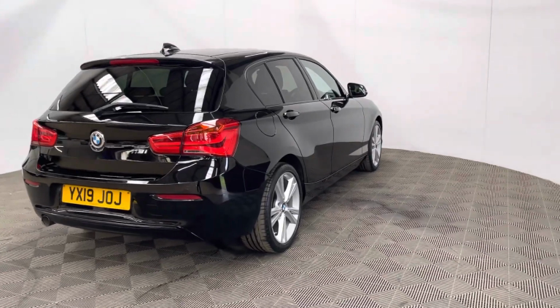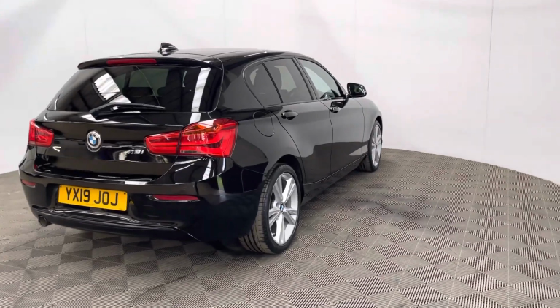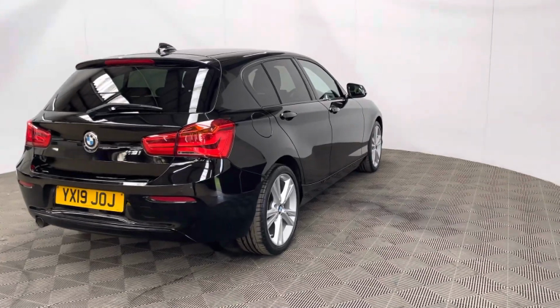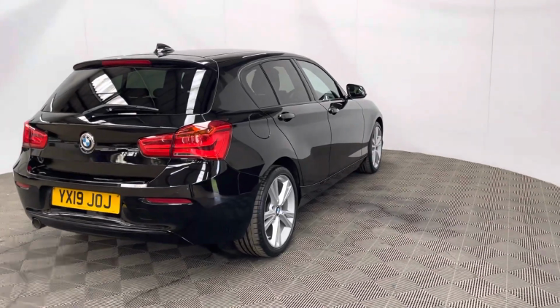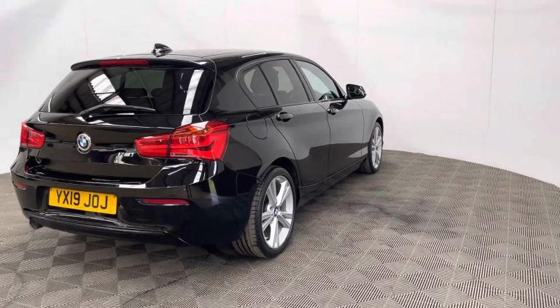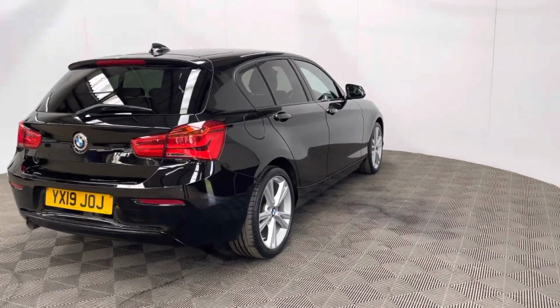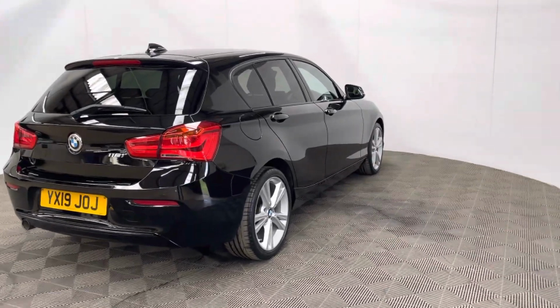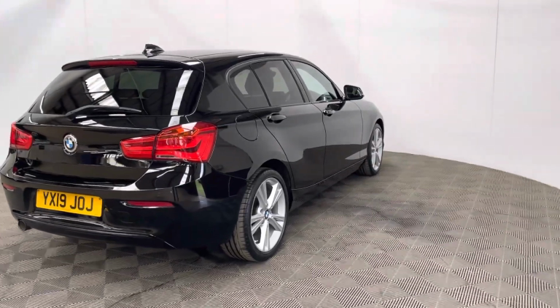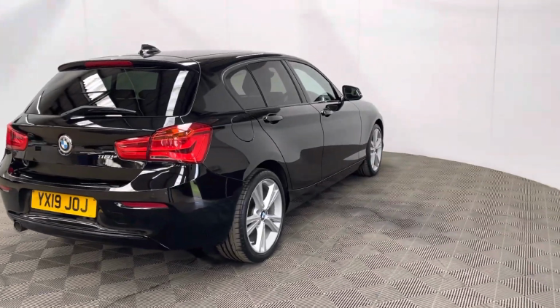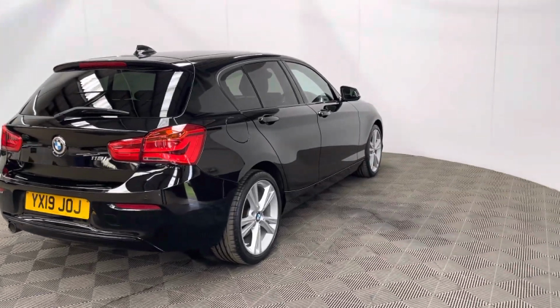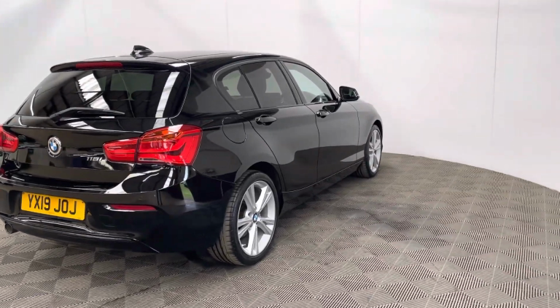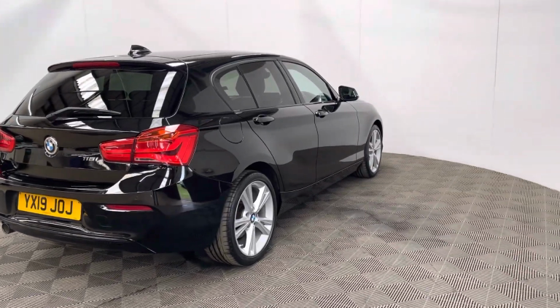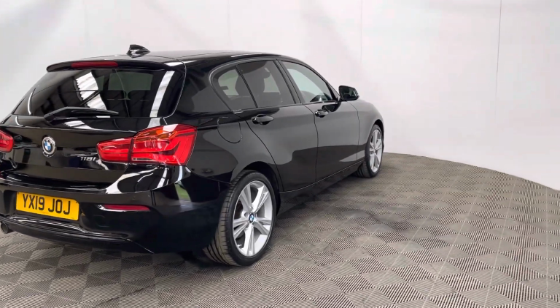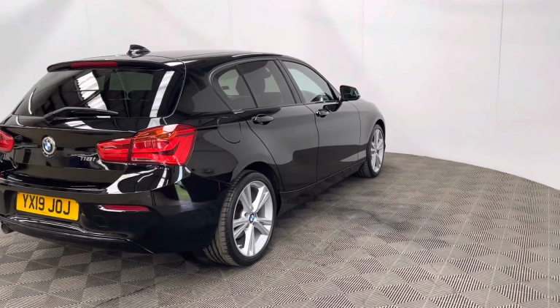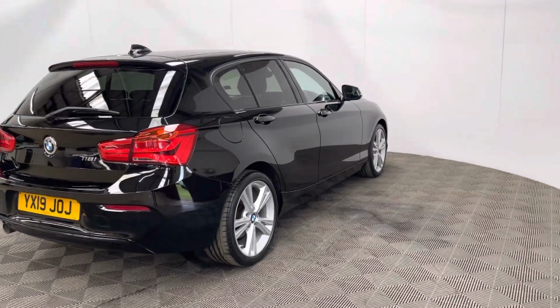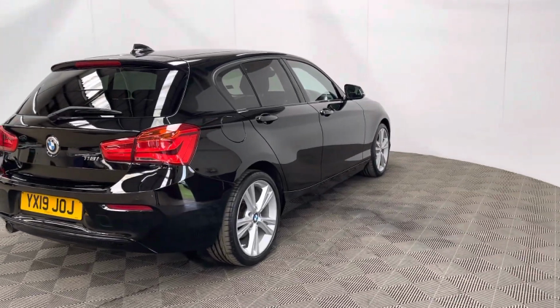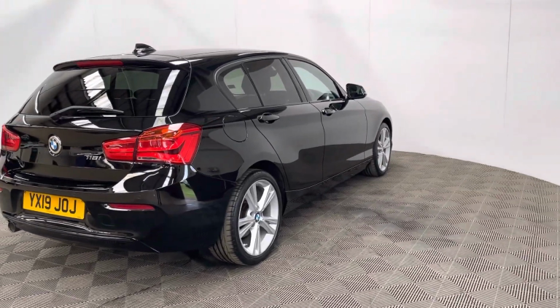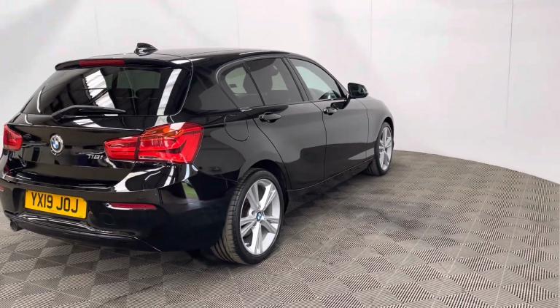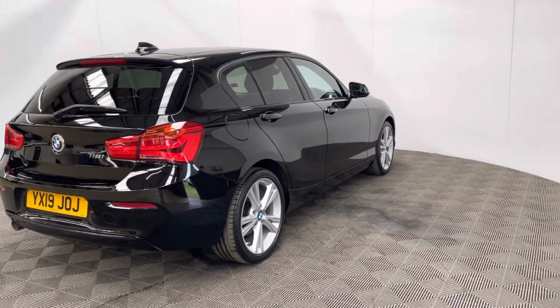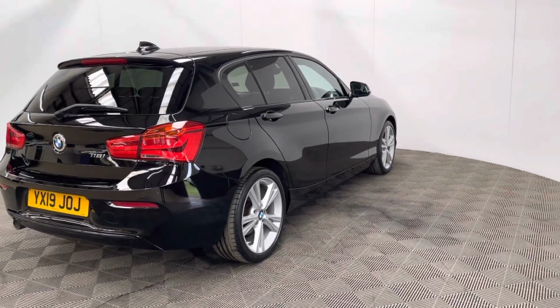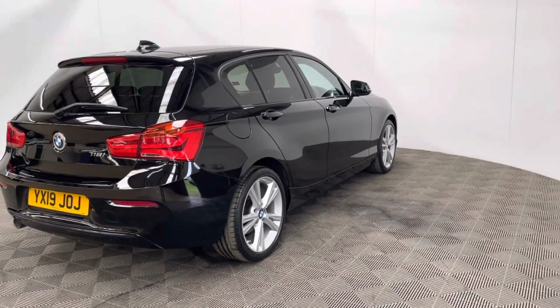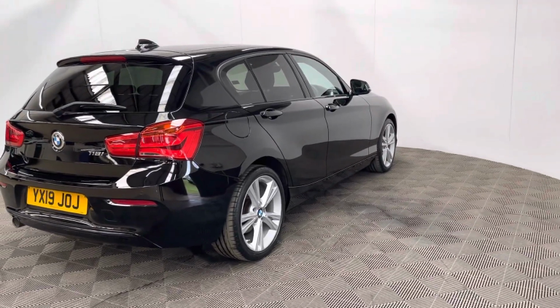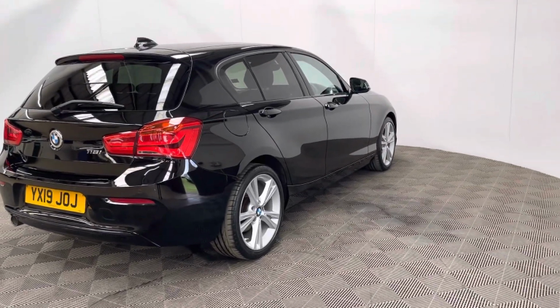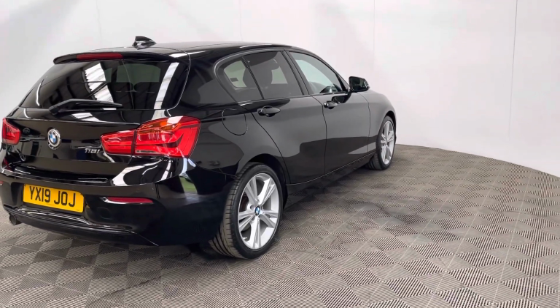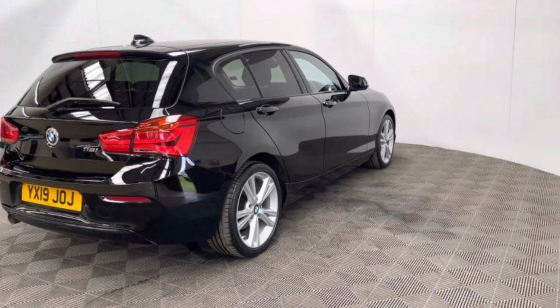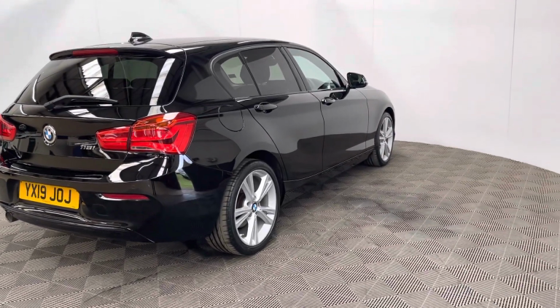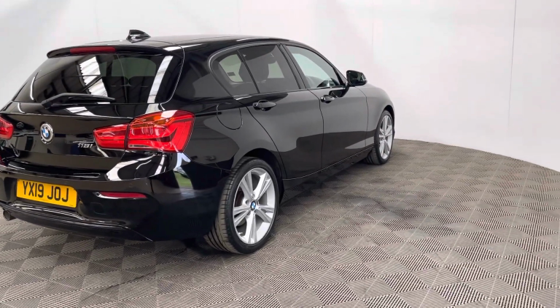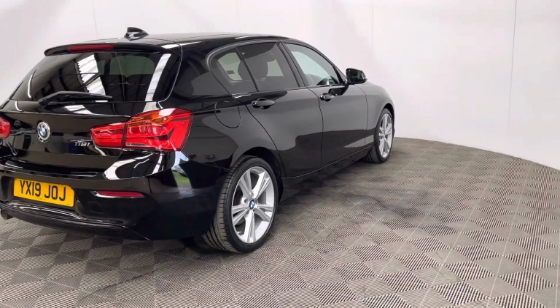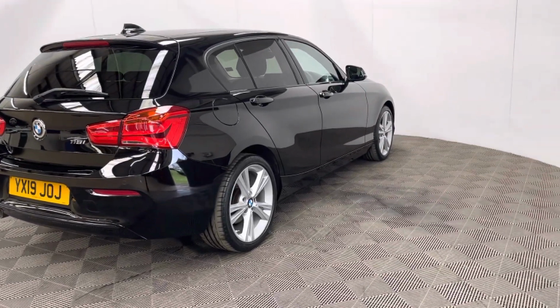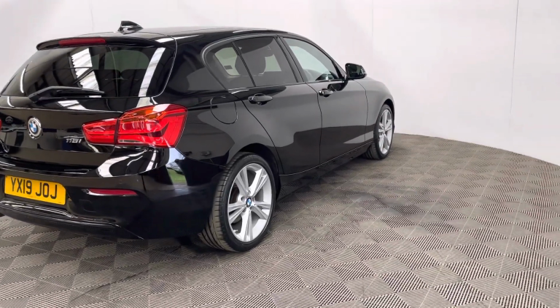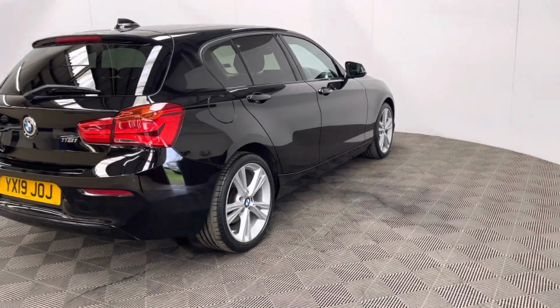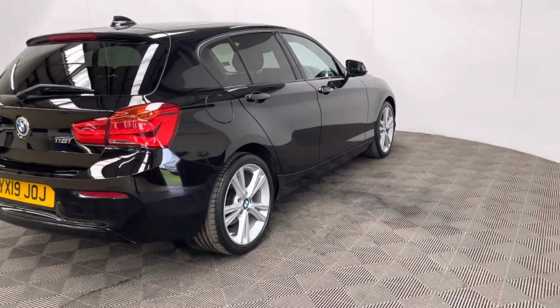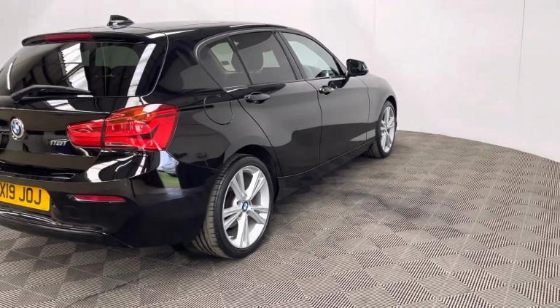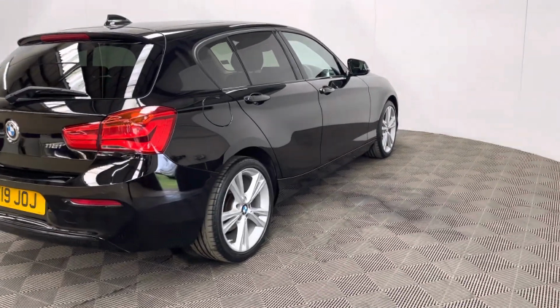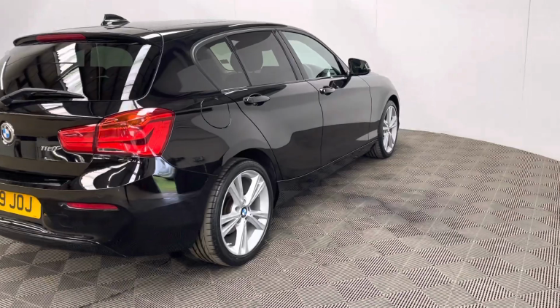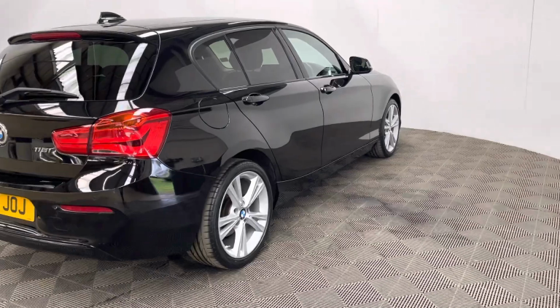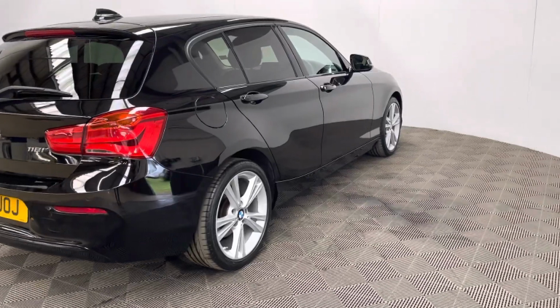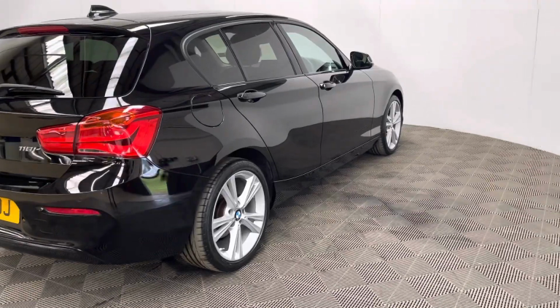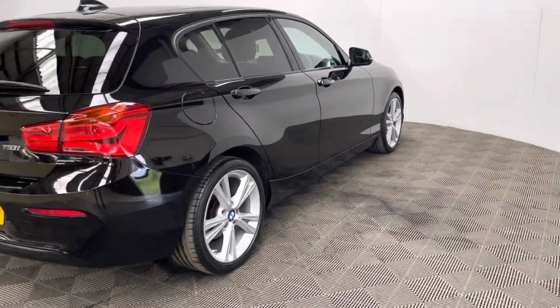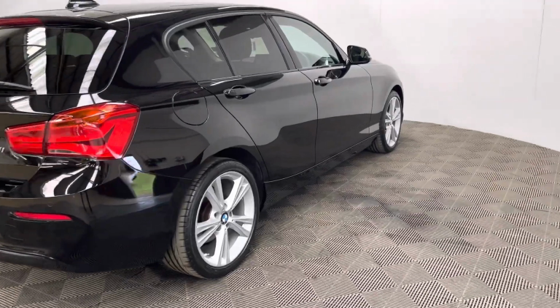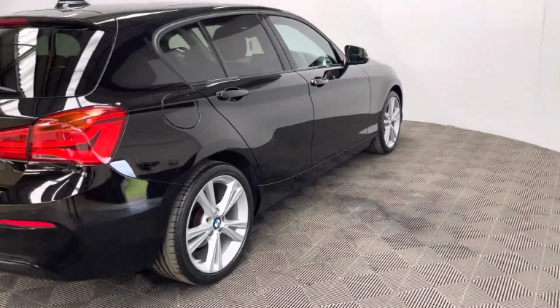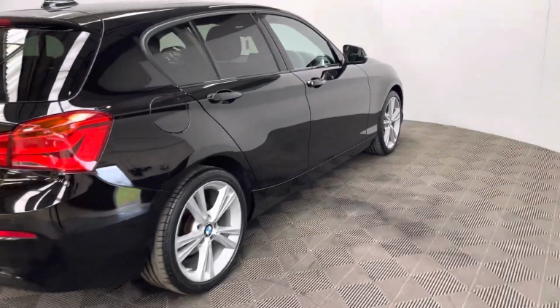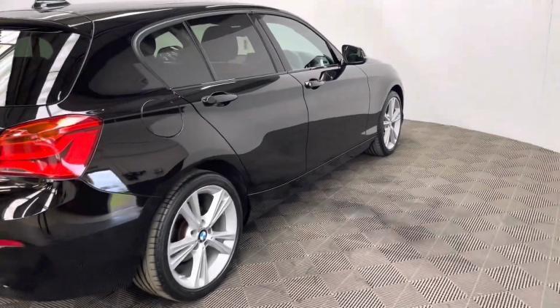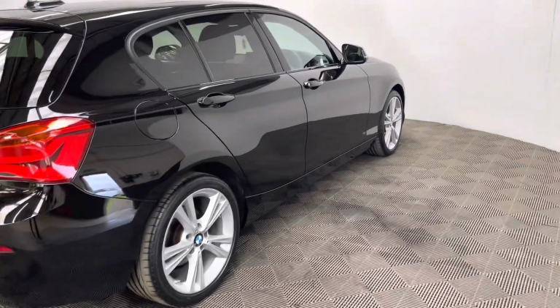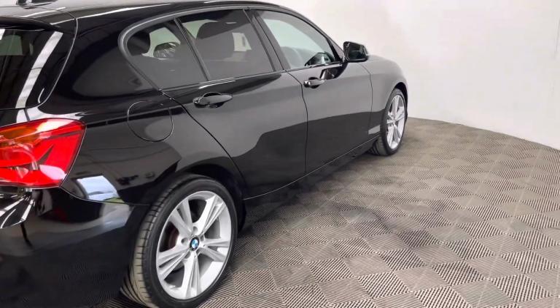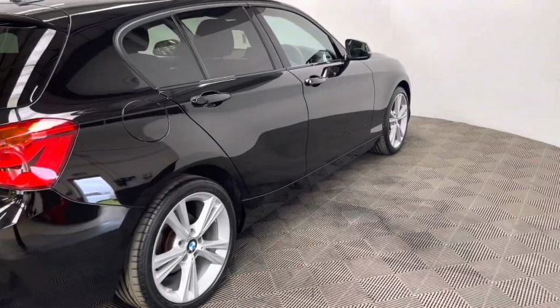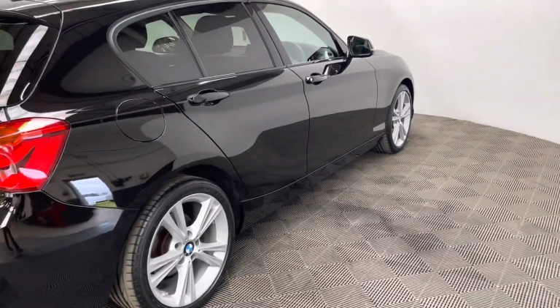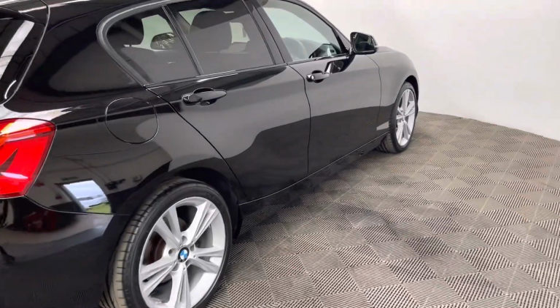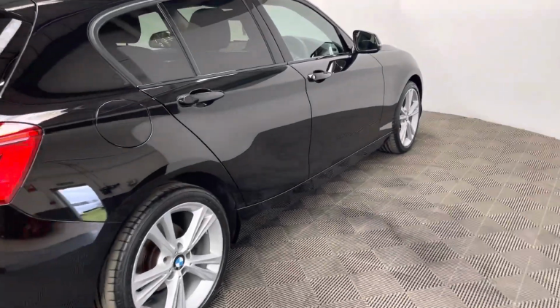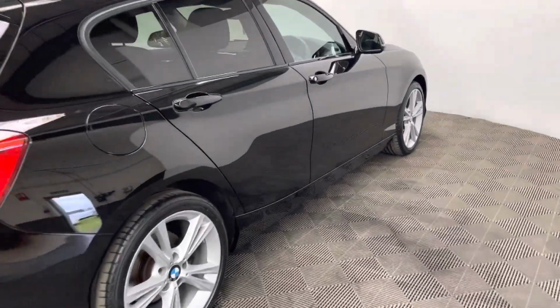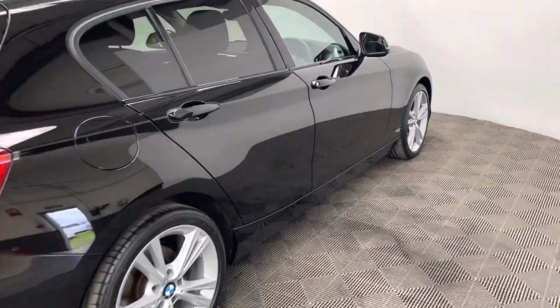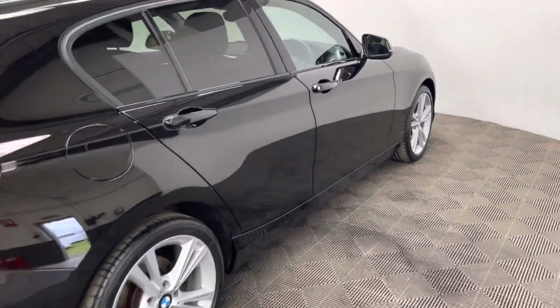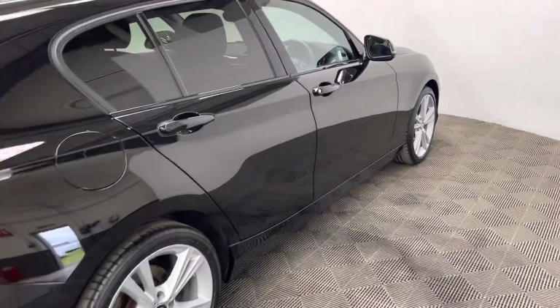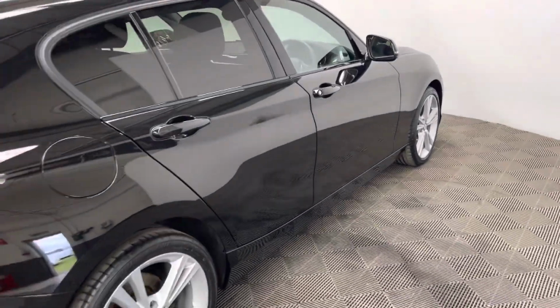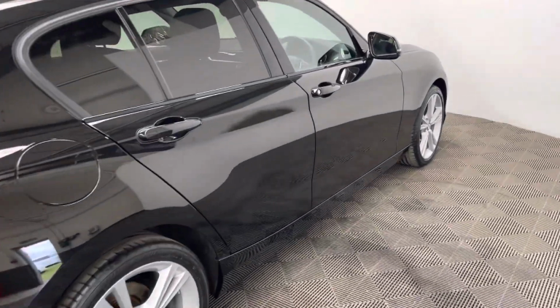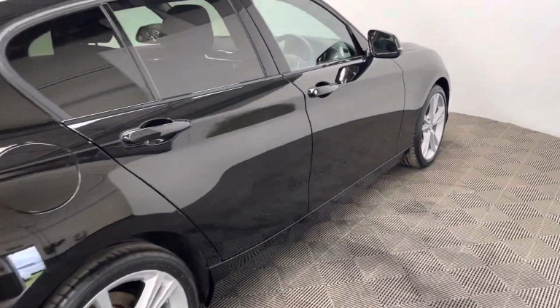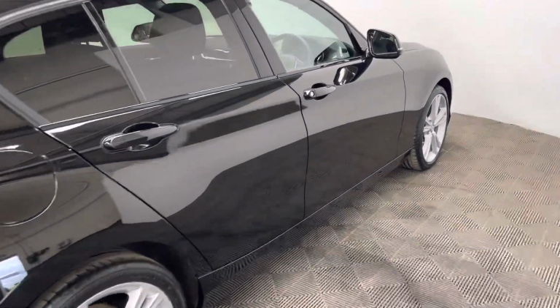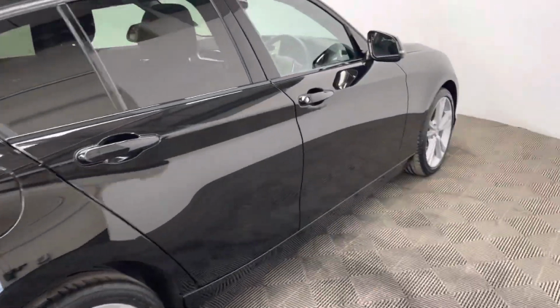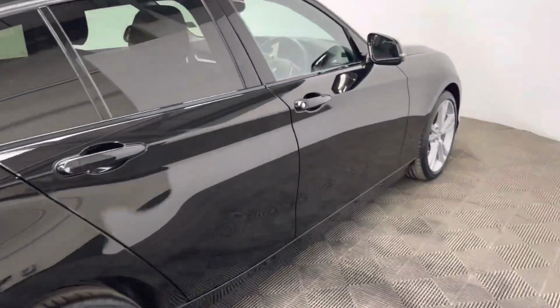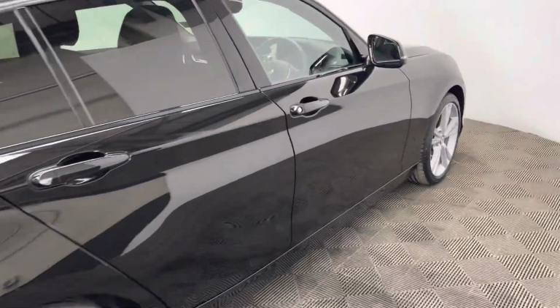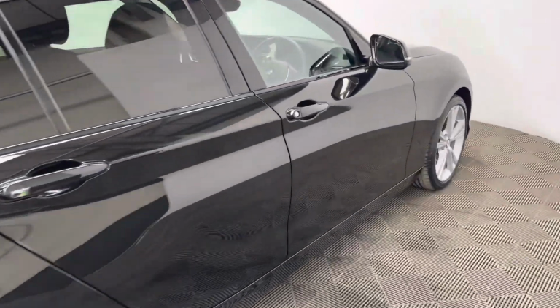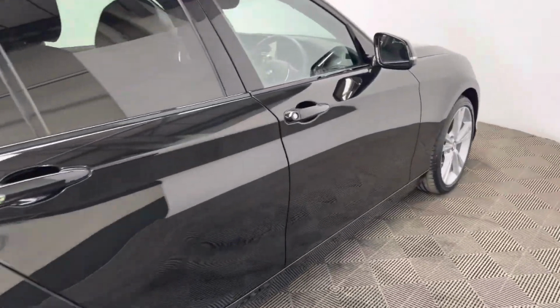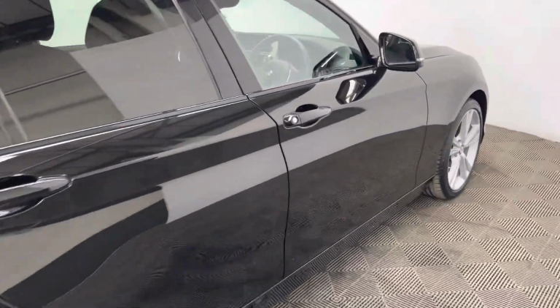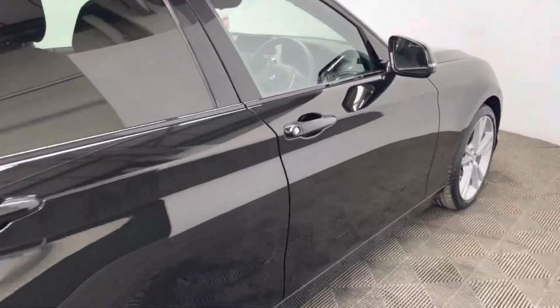It's been serviced three times, the last service being in March. As you can see, the jet black paintwork looks in really good condition for the age and mileage of the car.